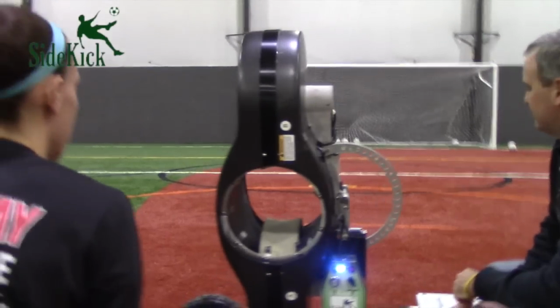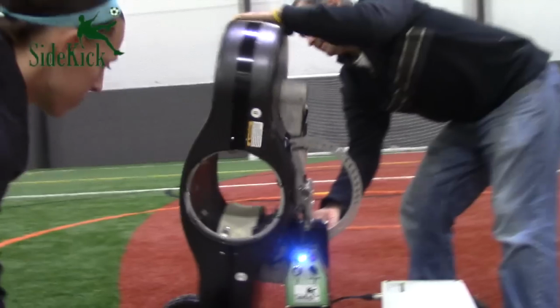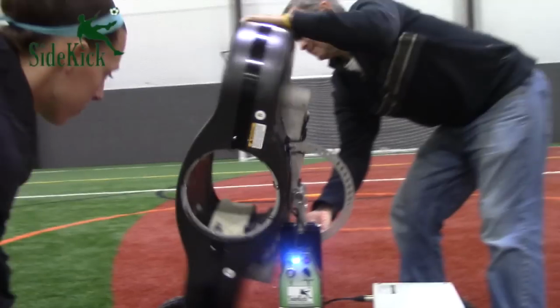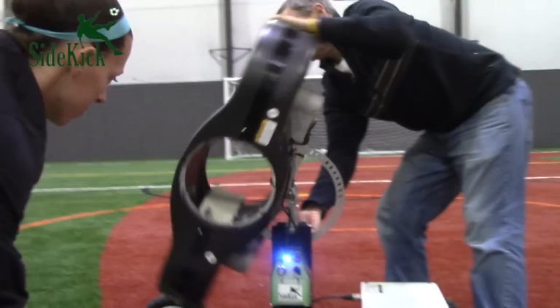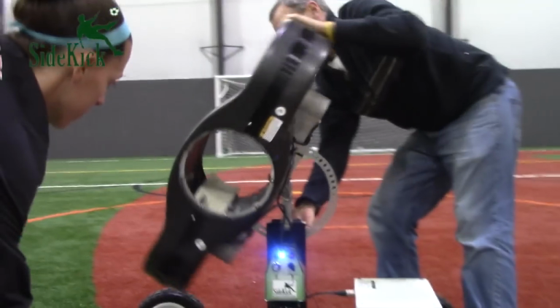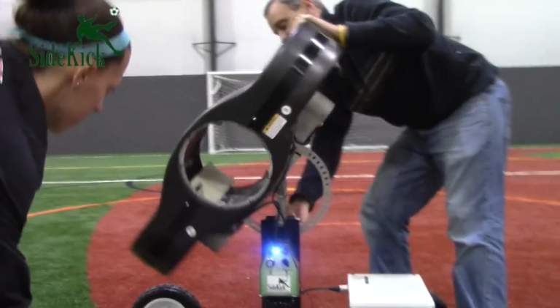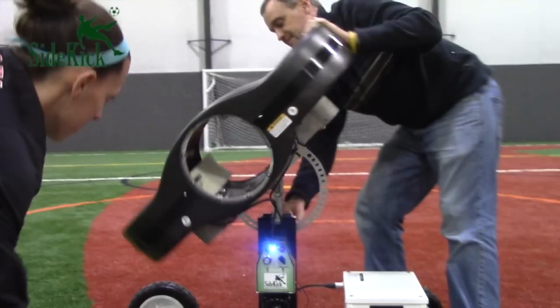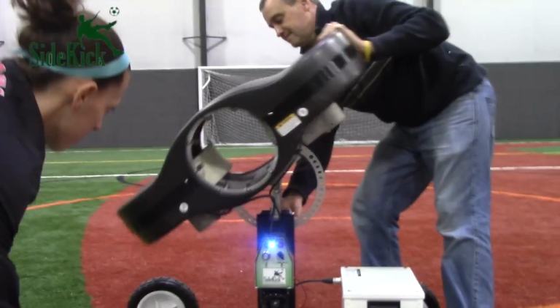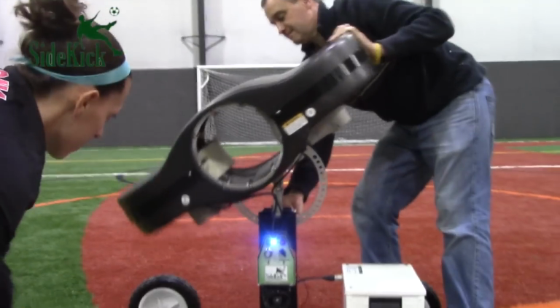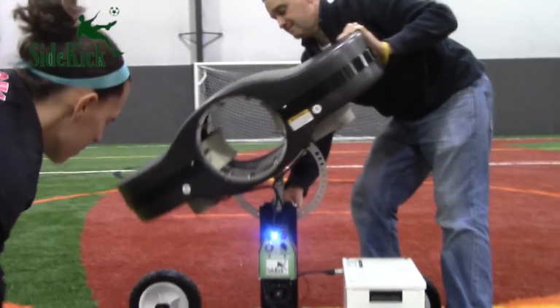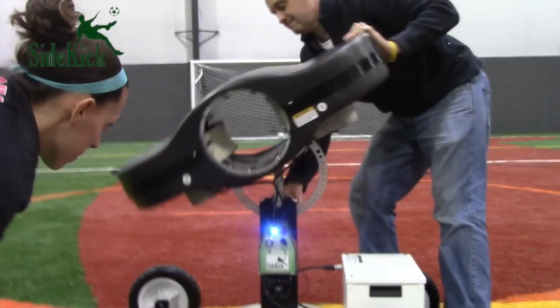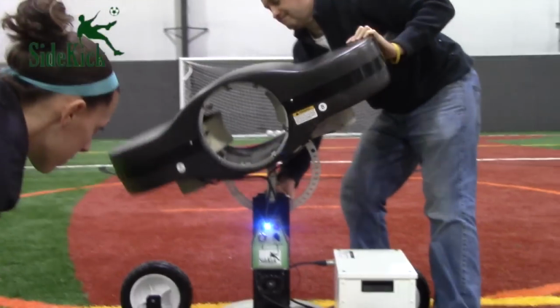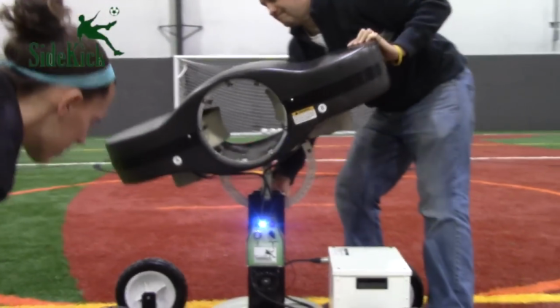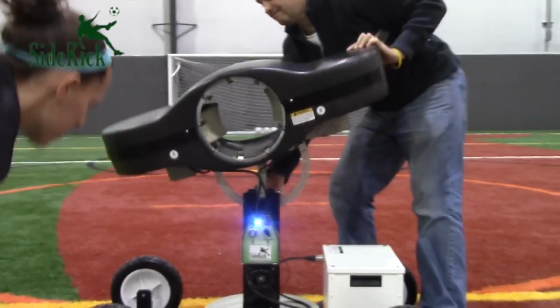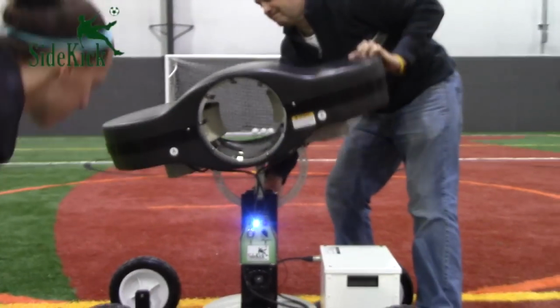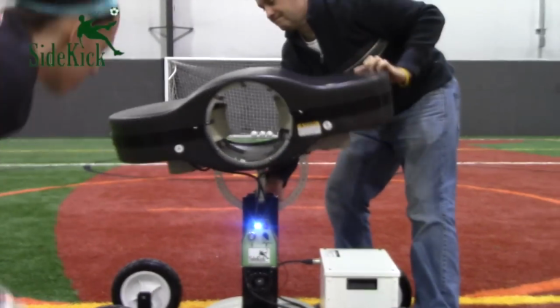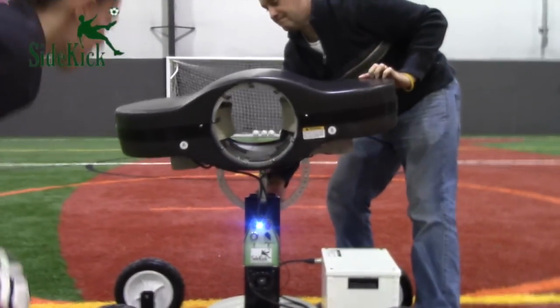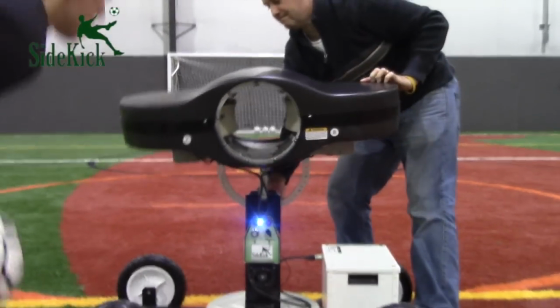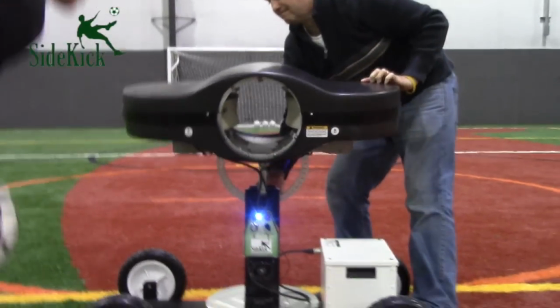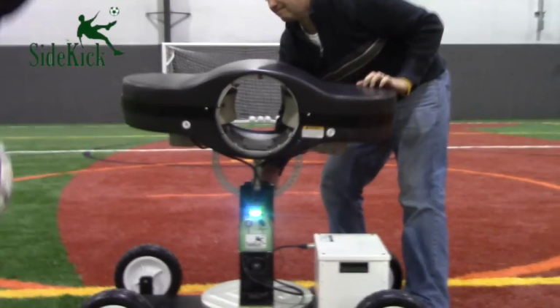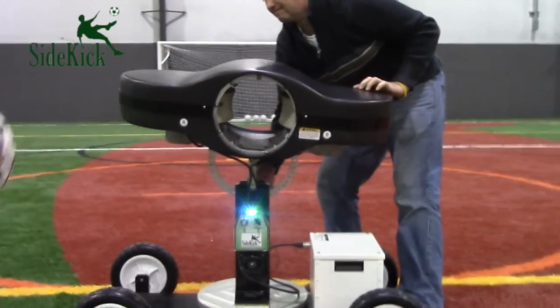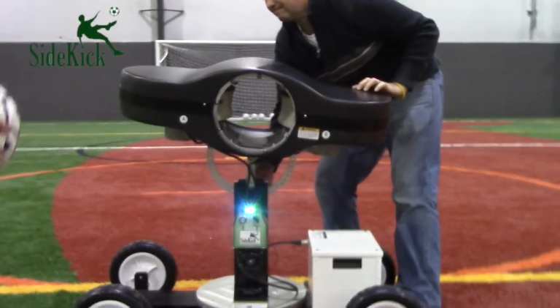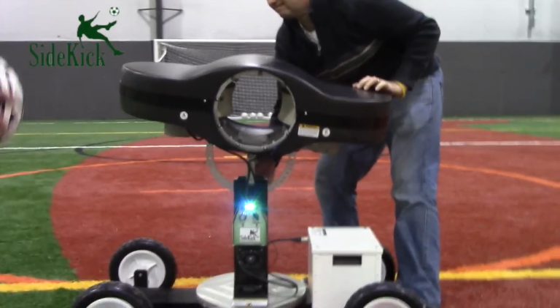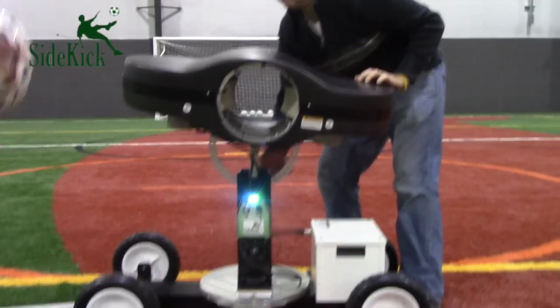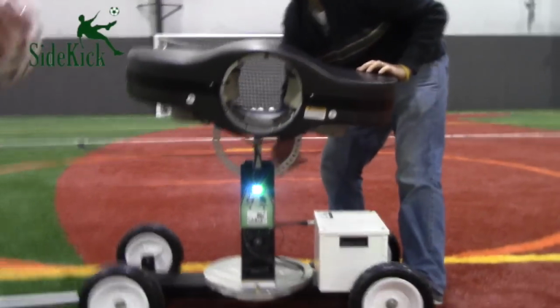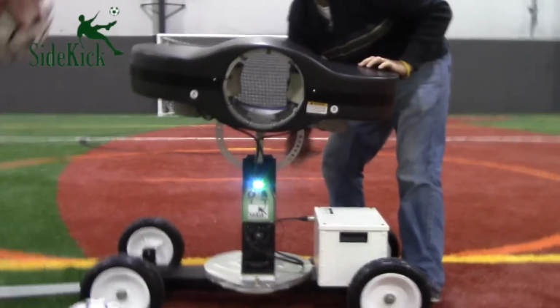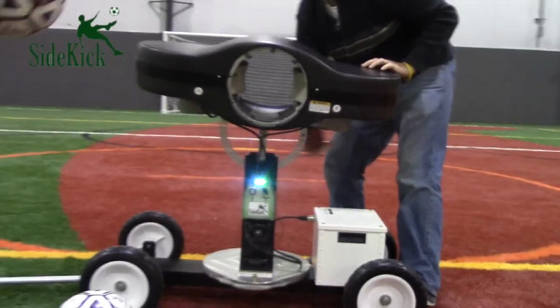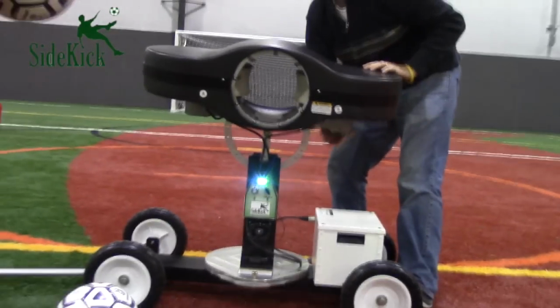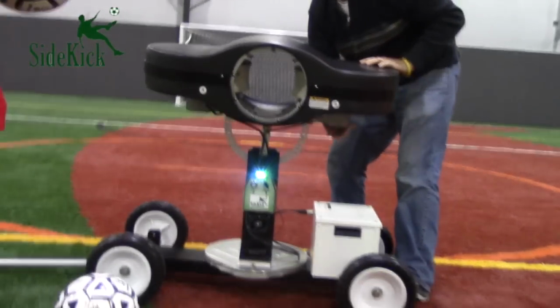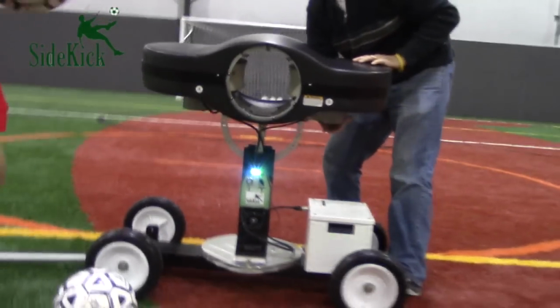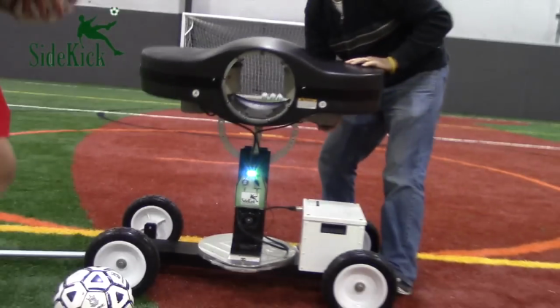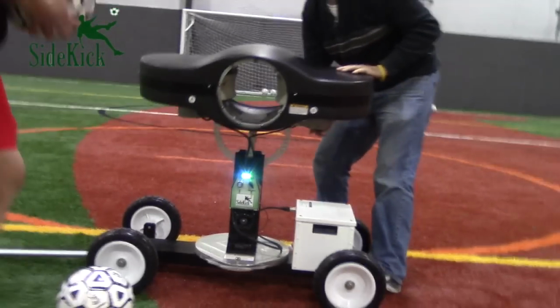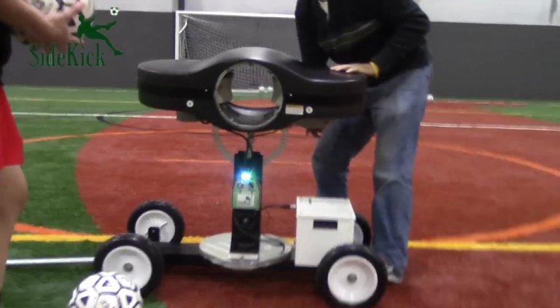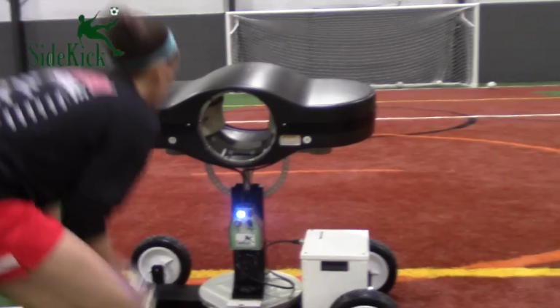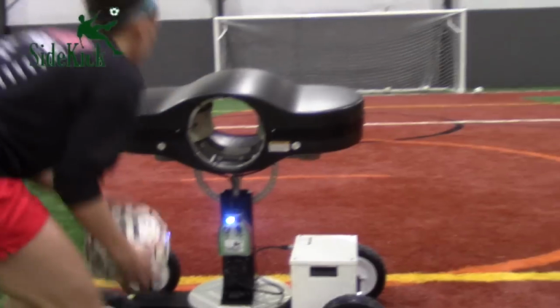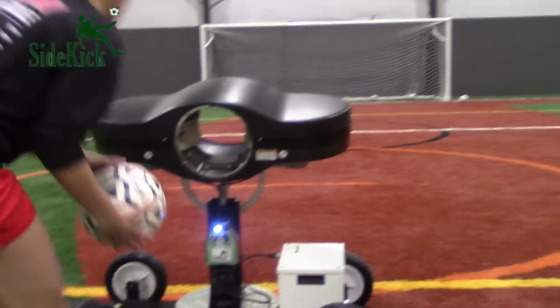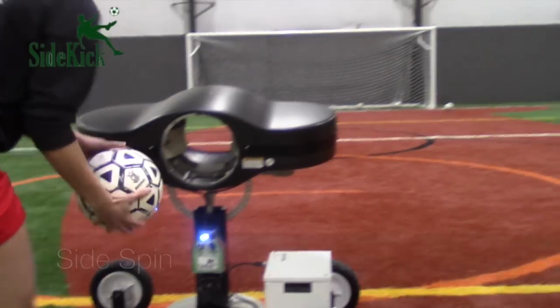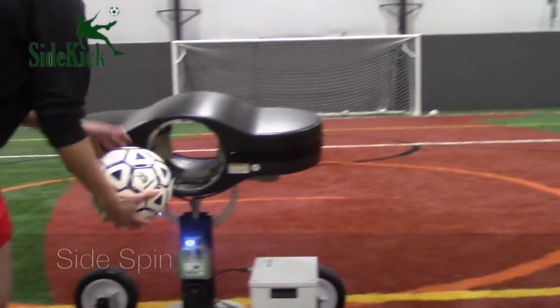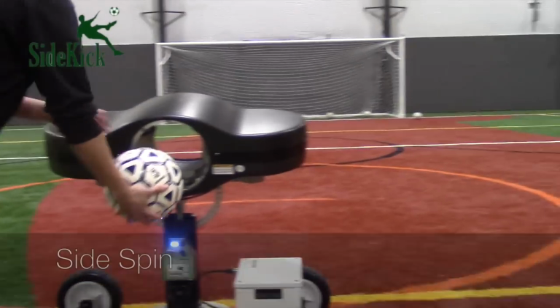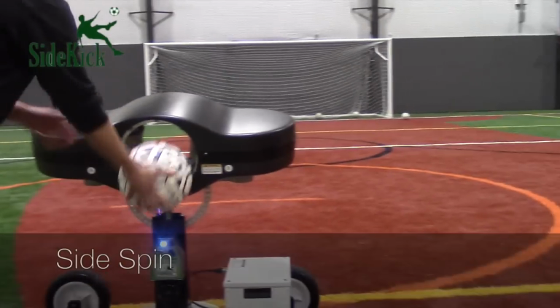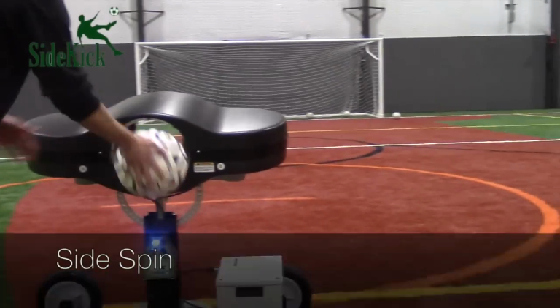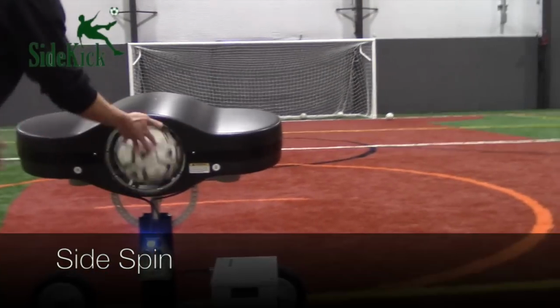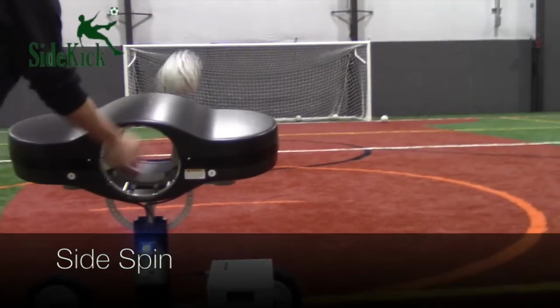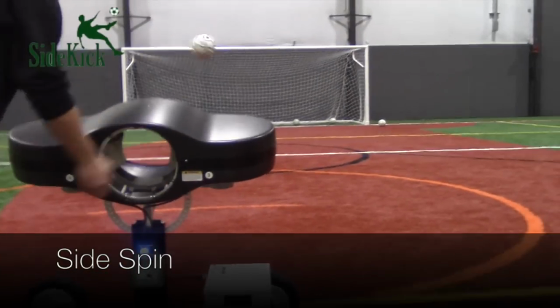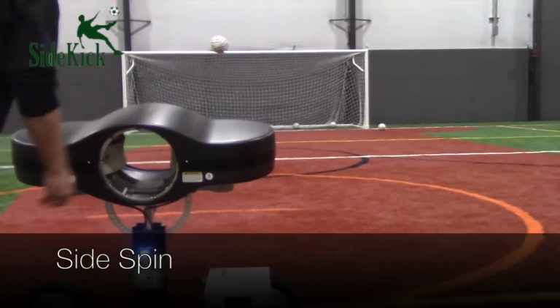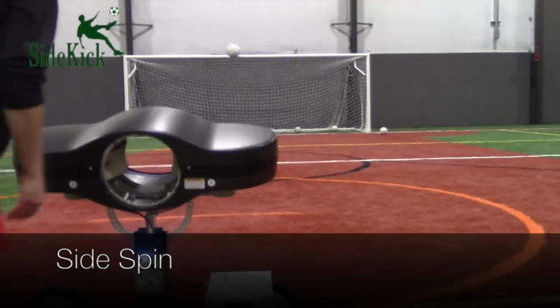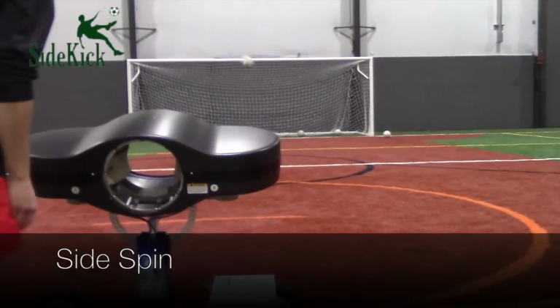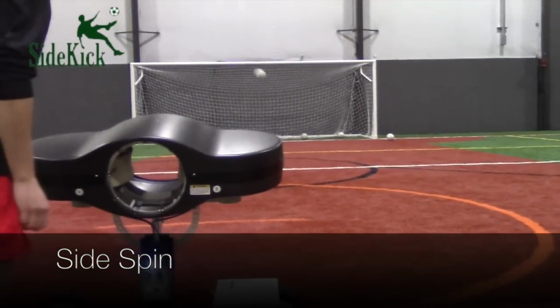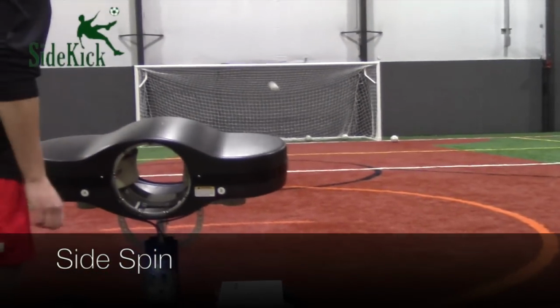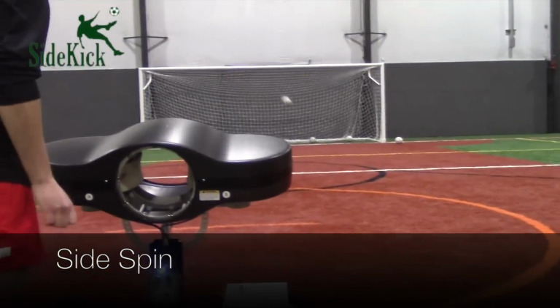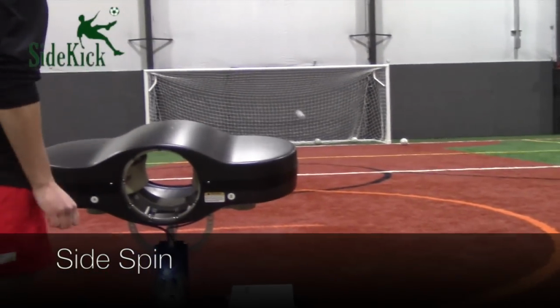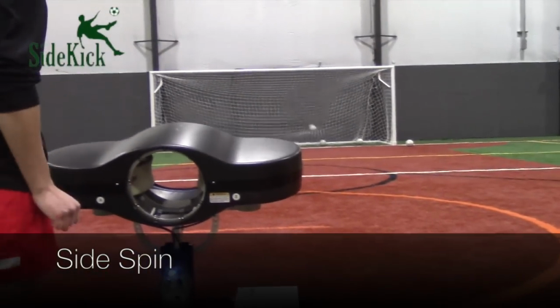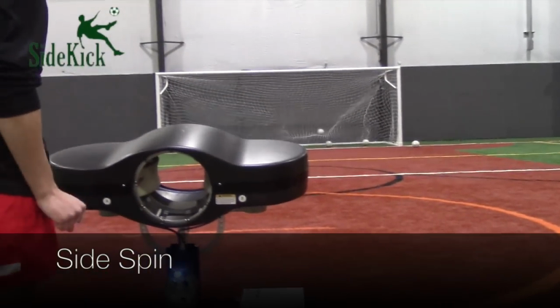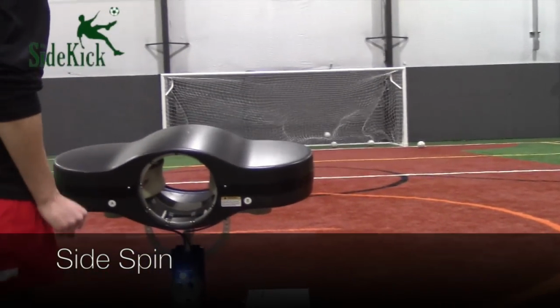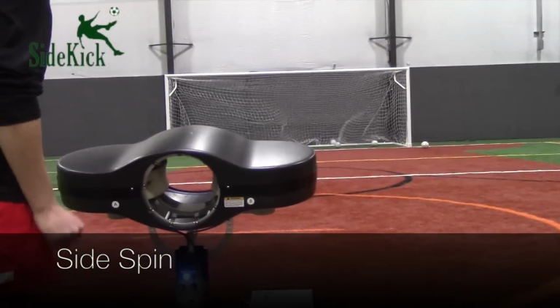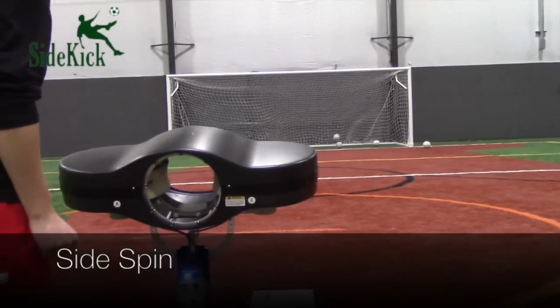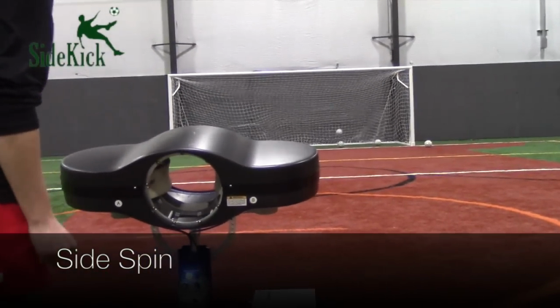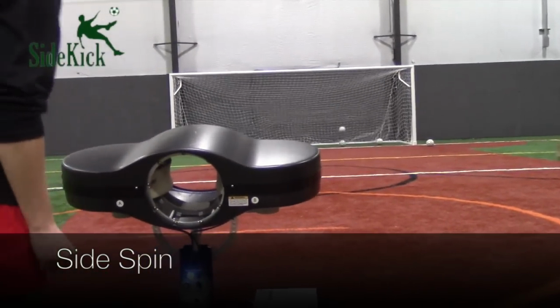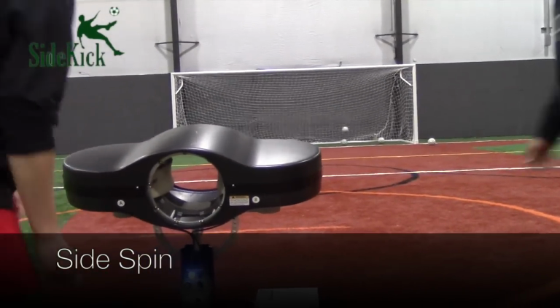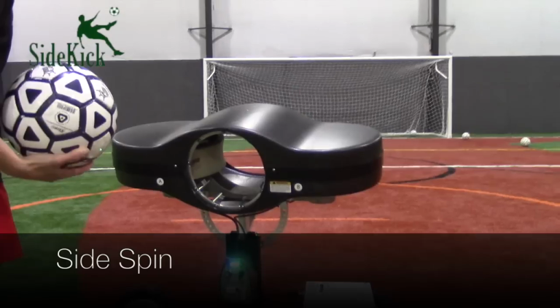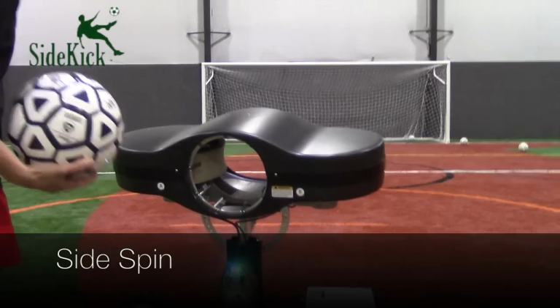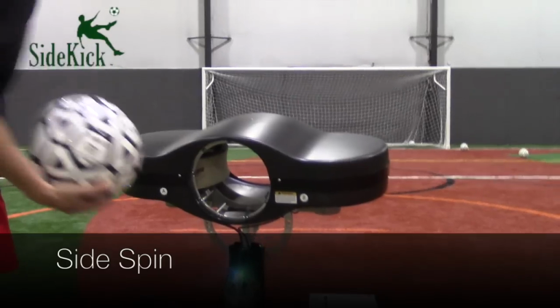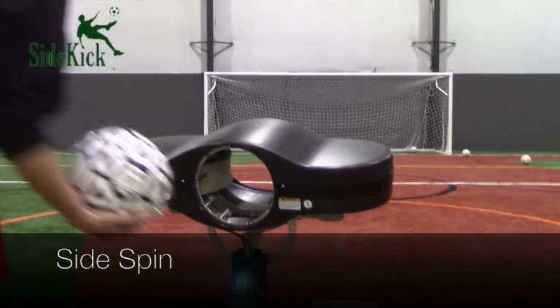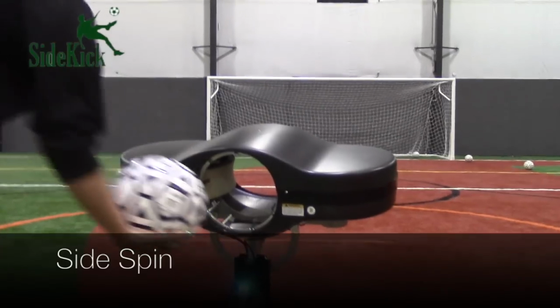To add a whole new dynamic to training, the machine can rotate all the way horizontal to now provide players with bending balls.